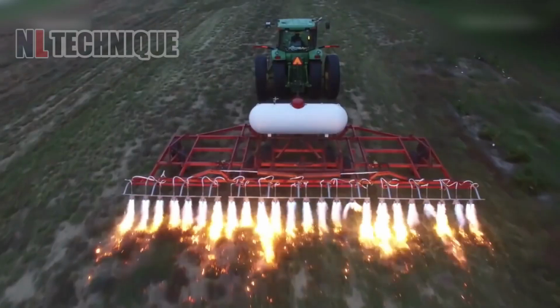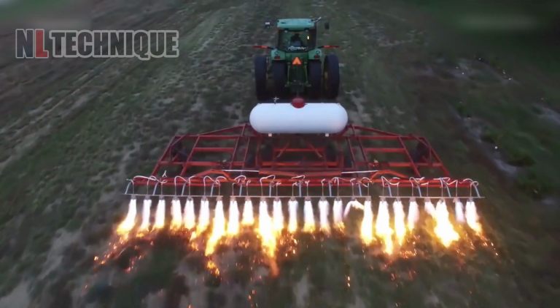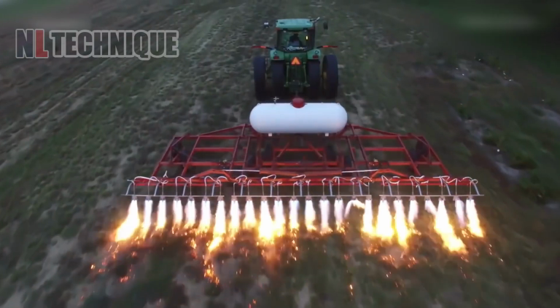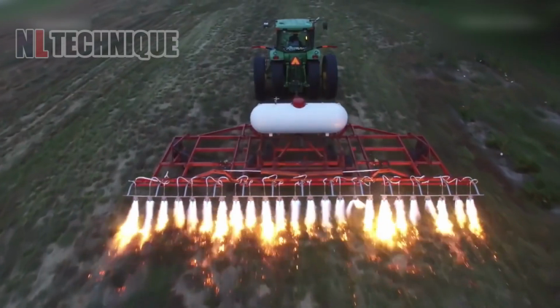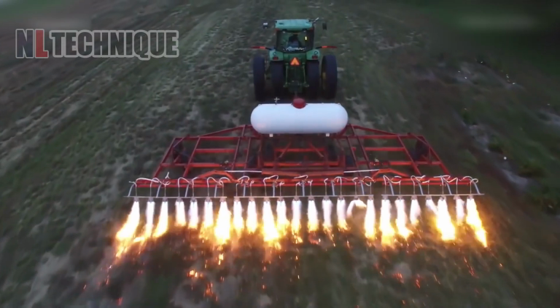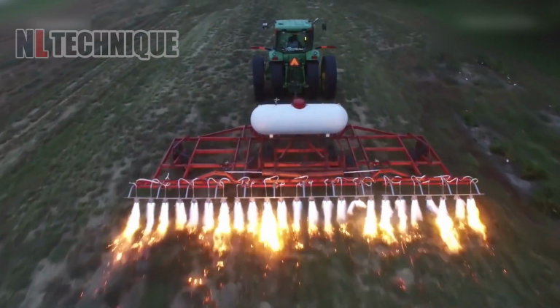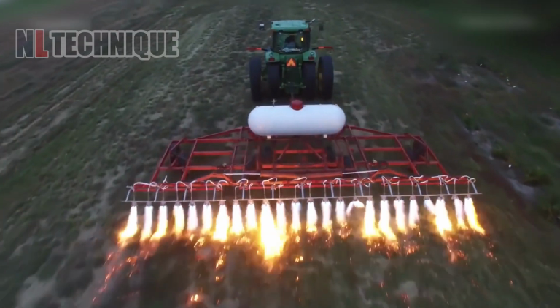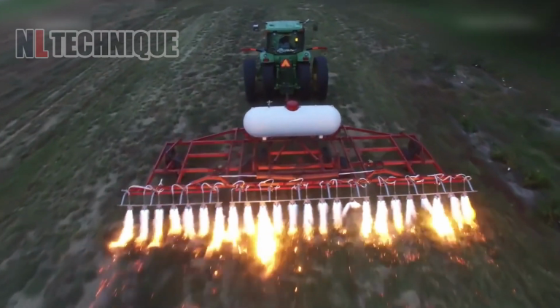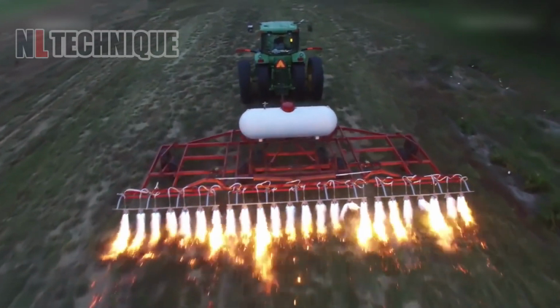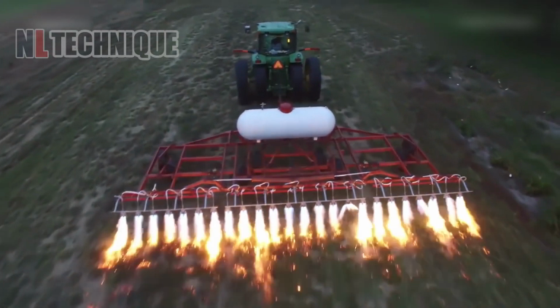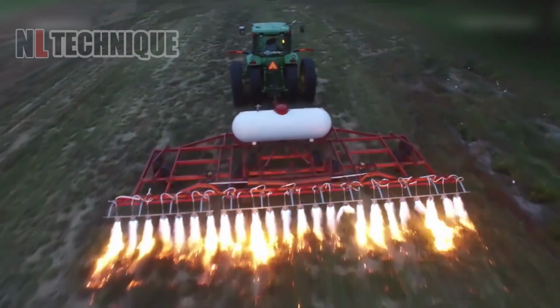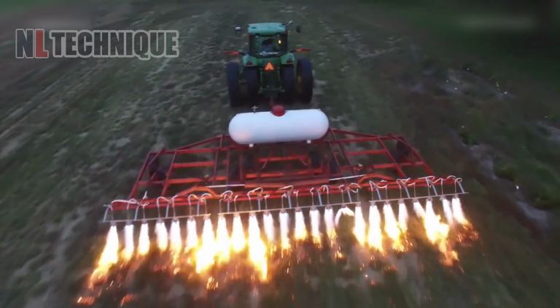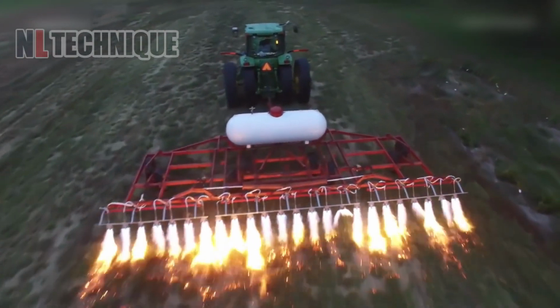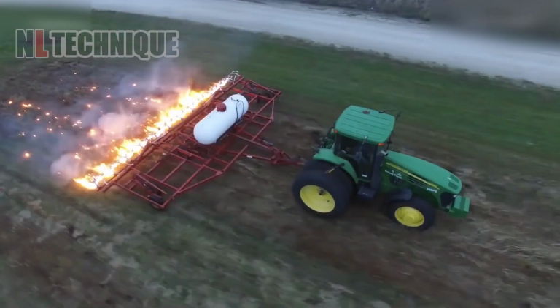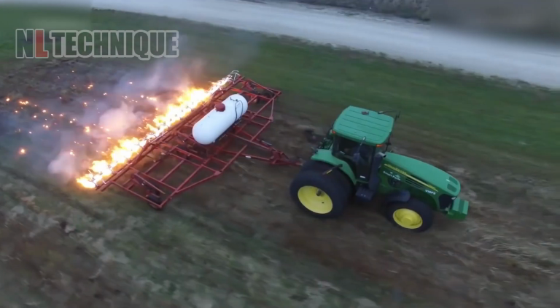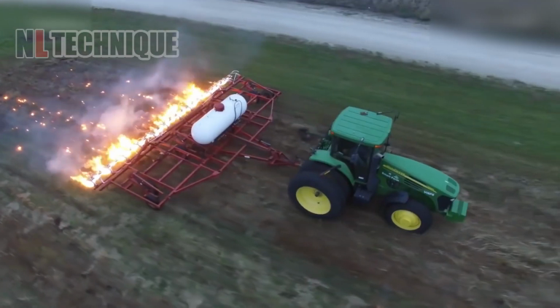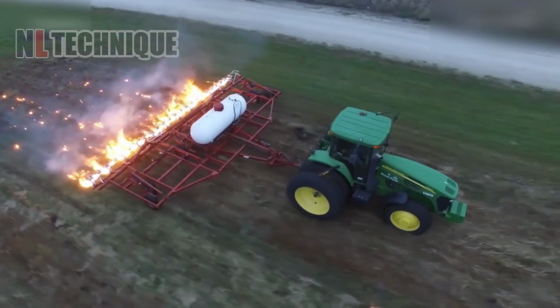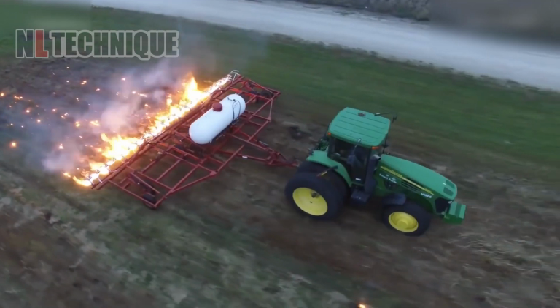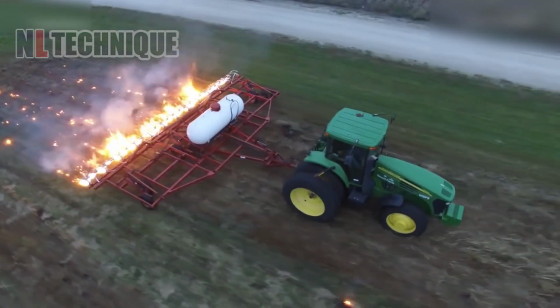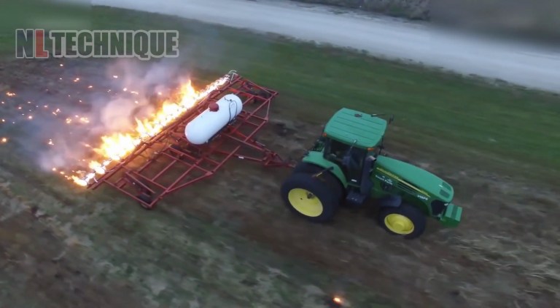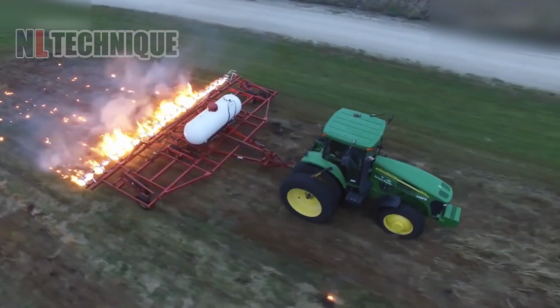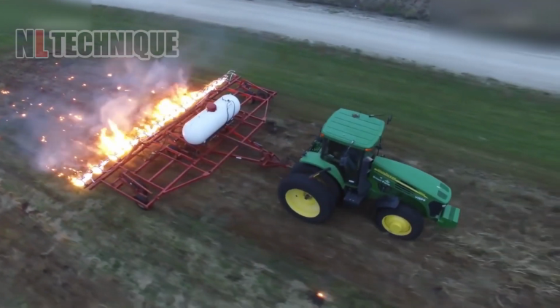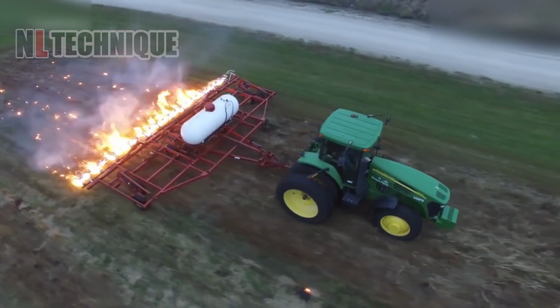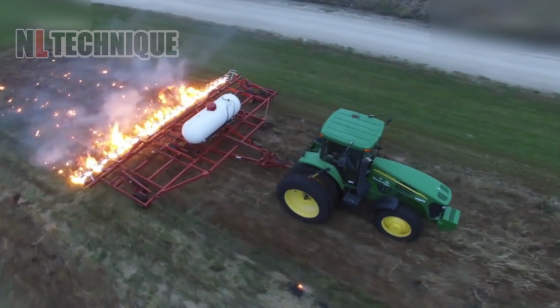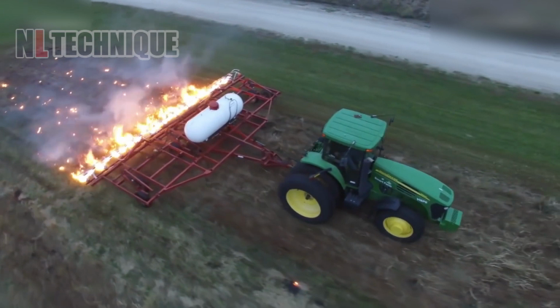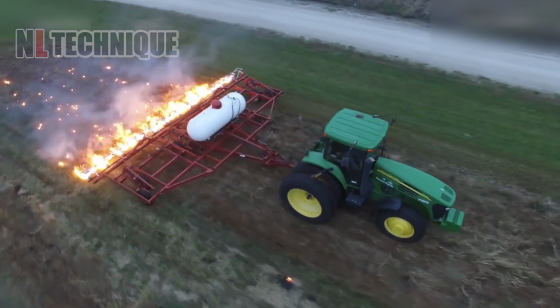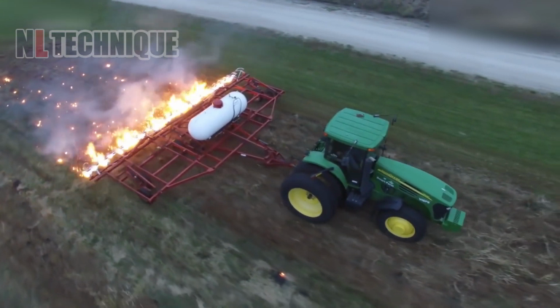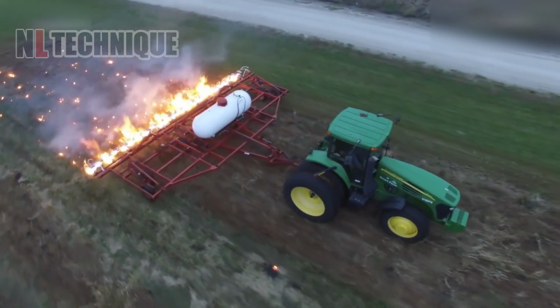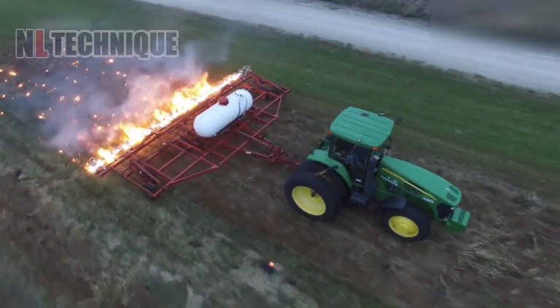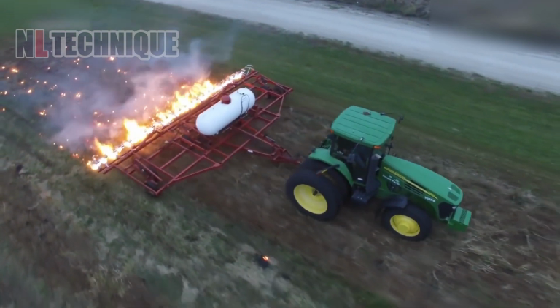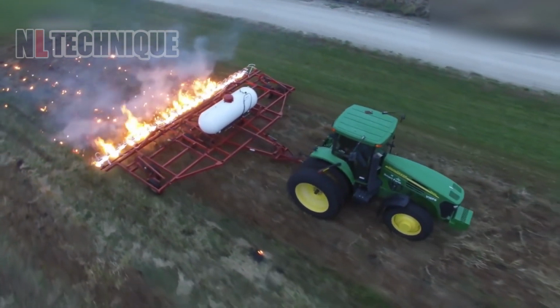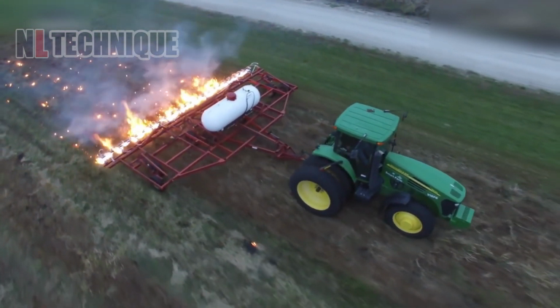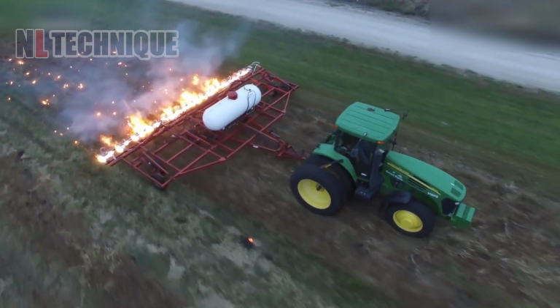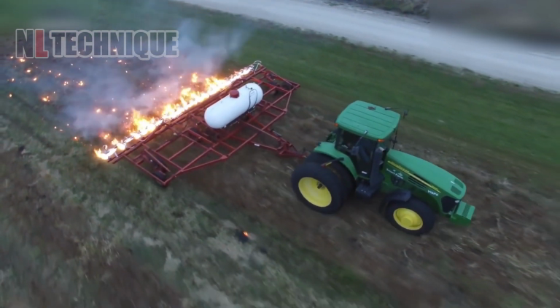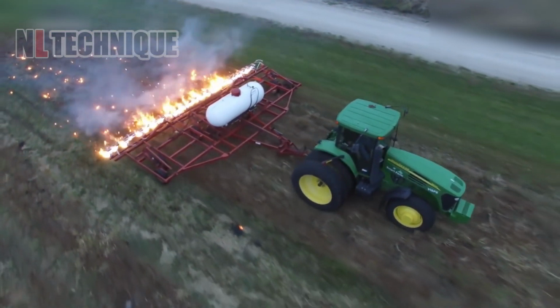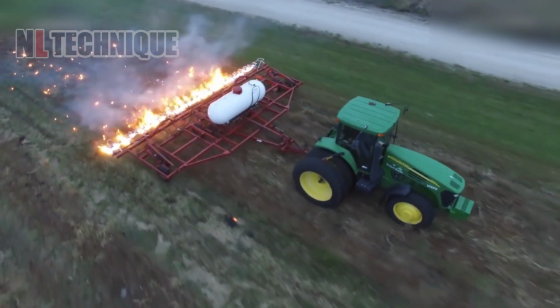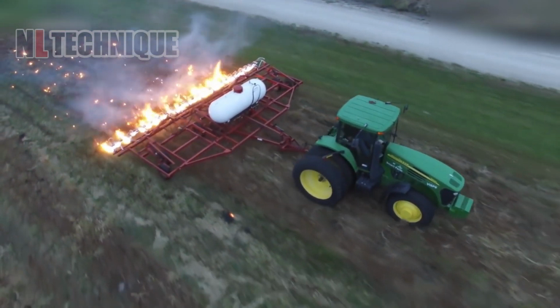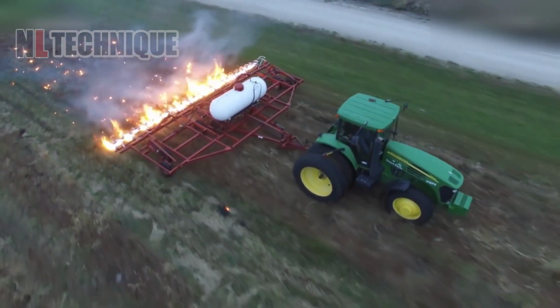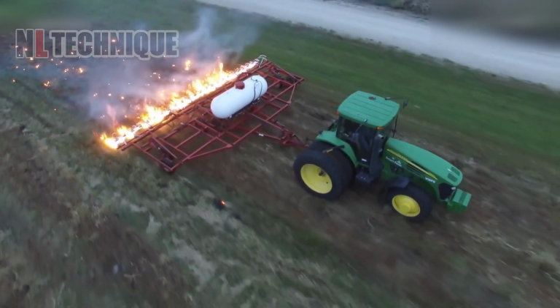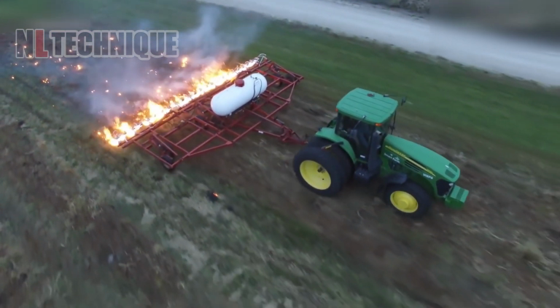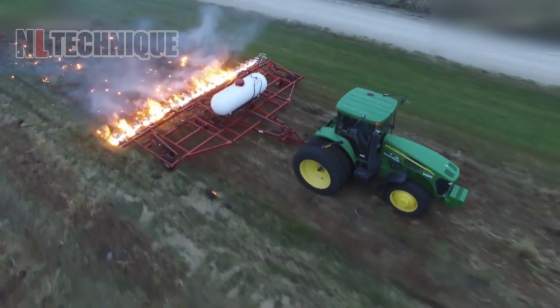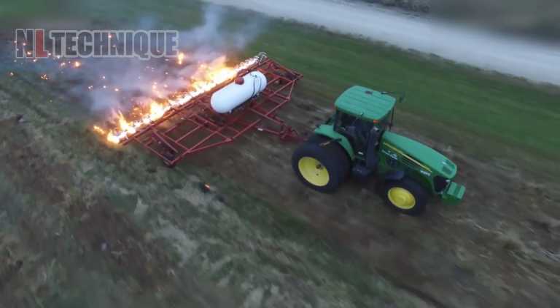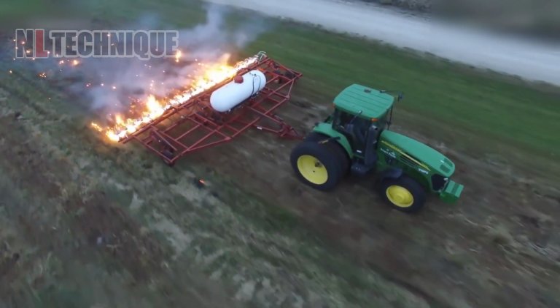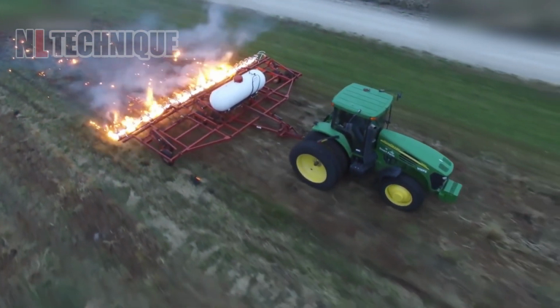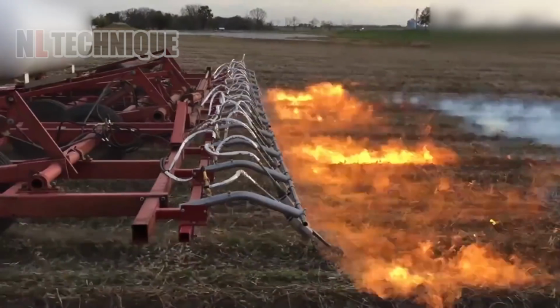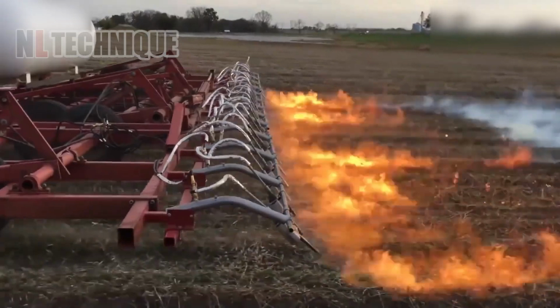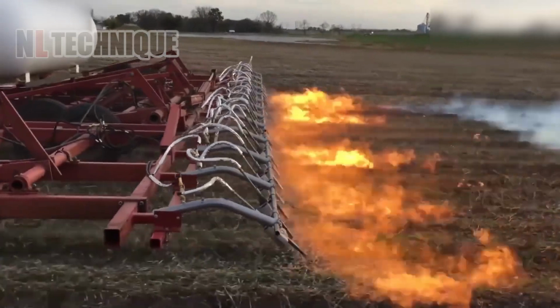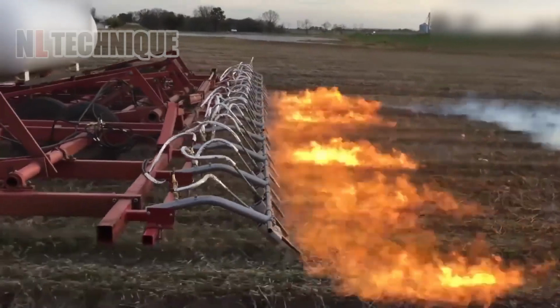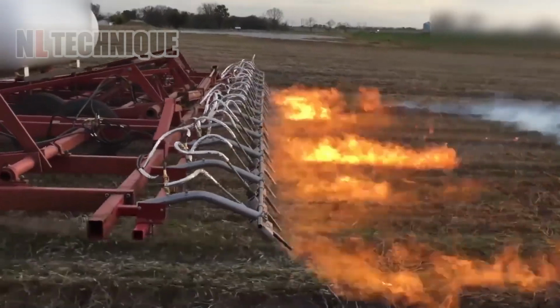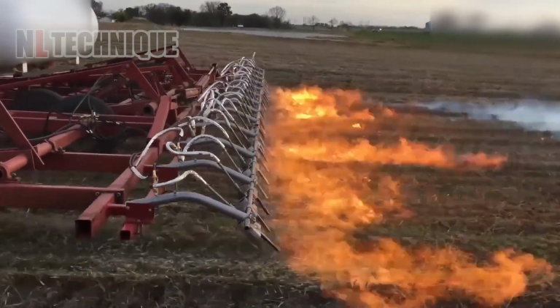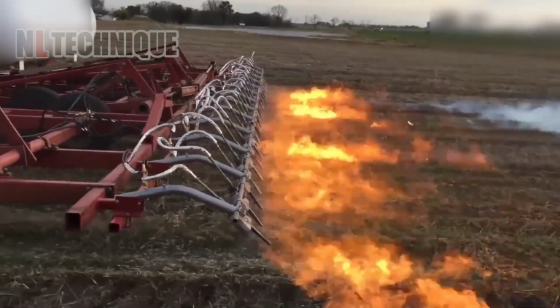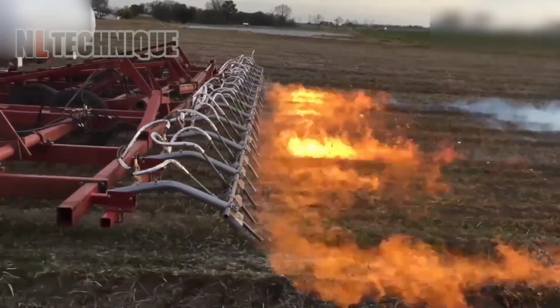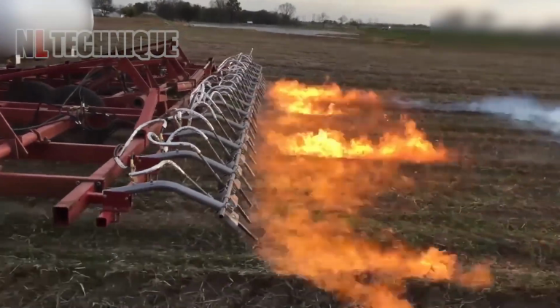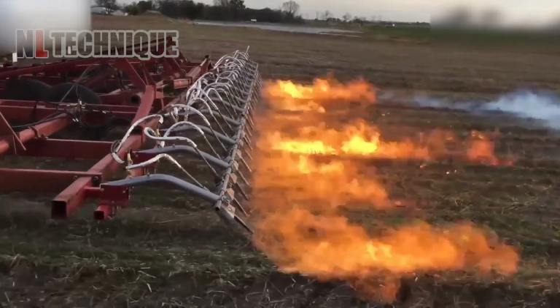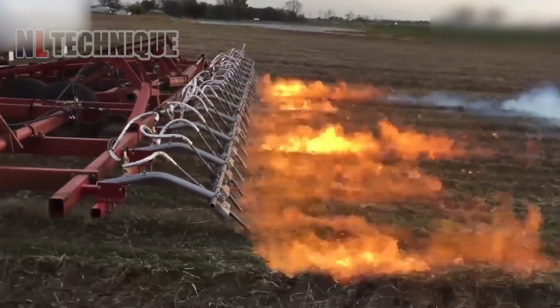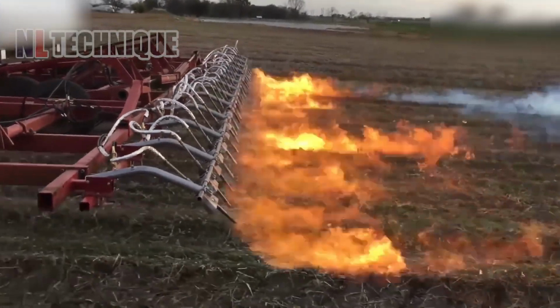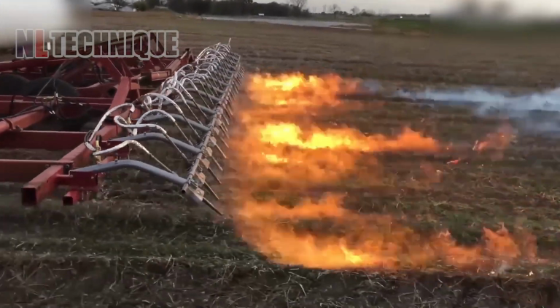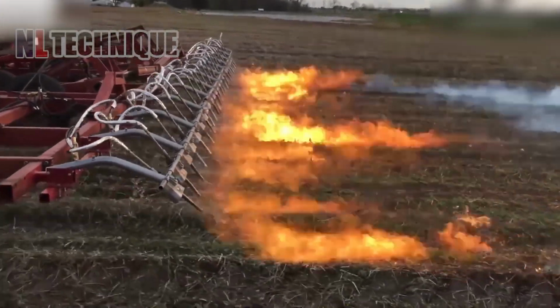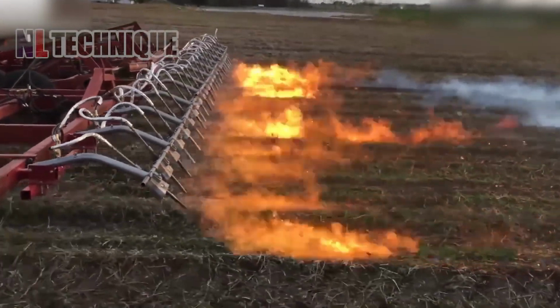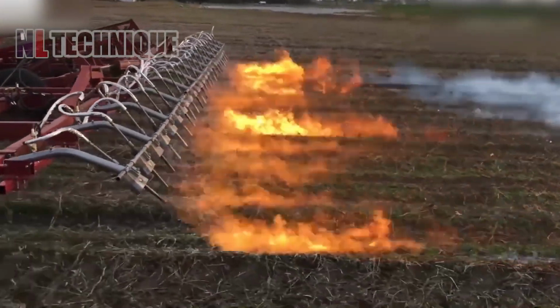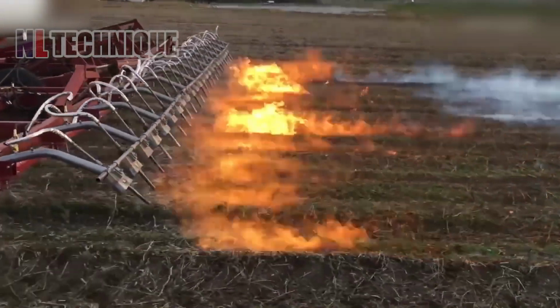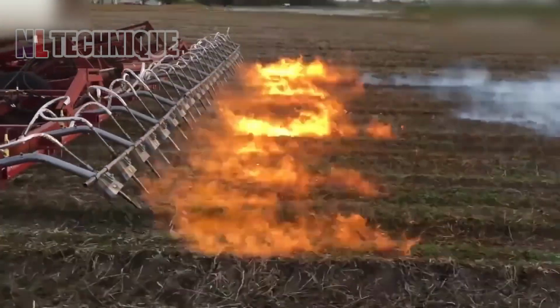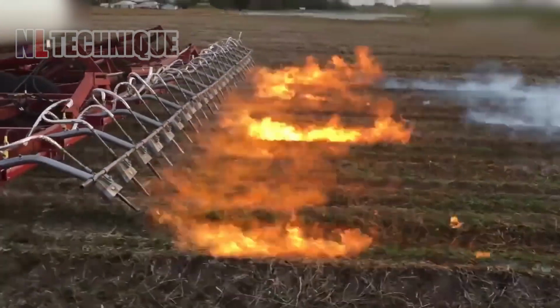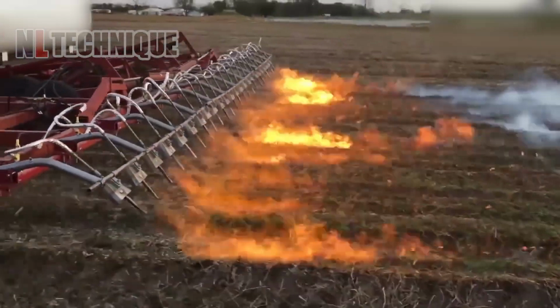This machine with a fiery flare is a game changer. Can you guess its purpose? Drop your answers below.